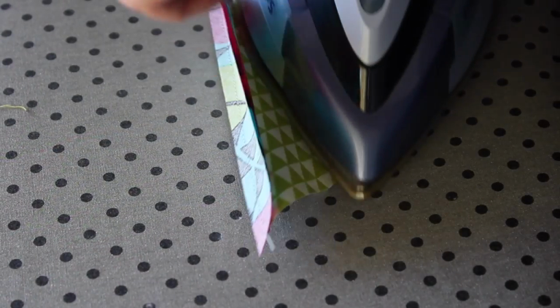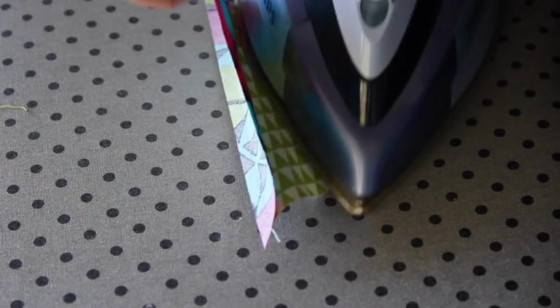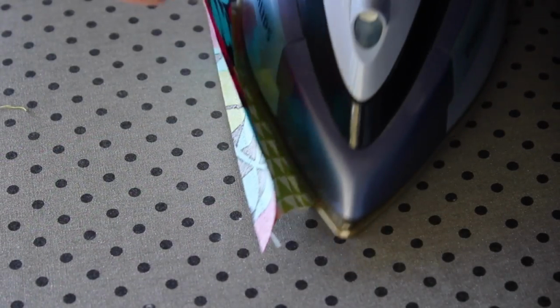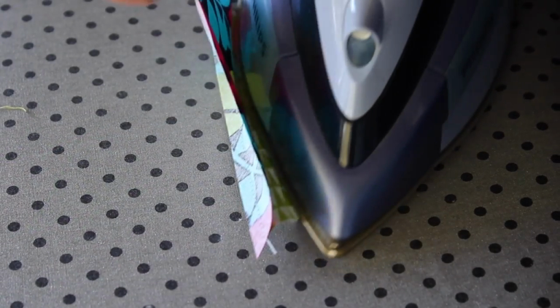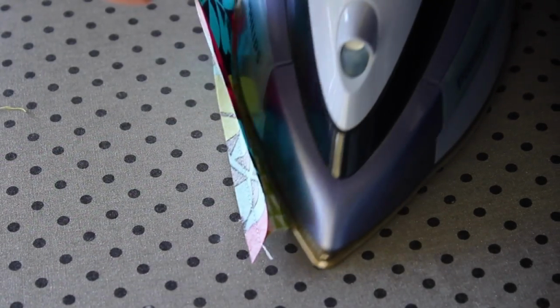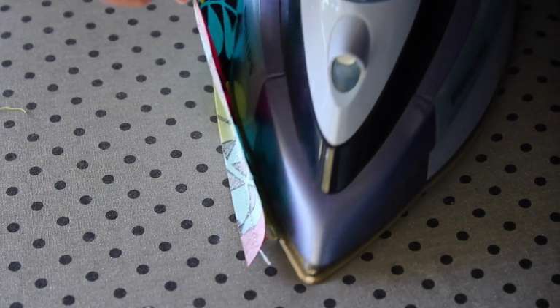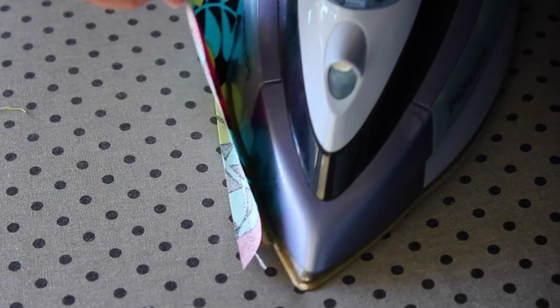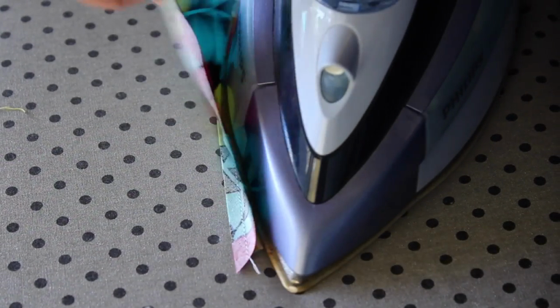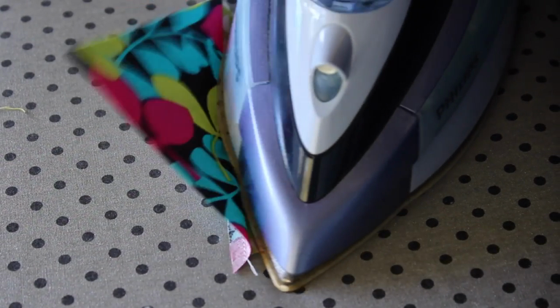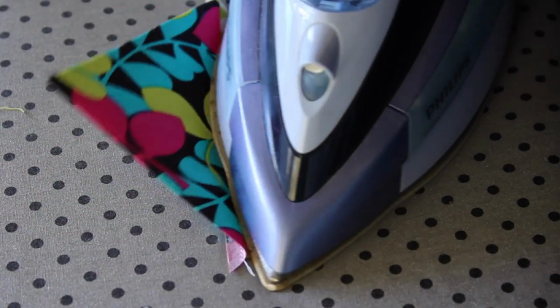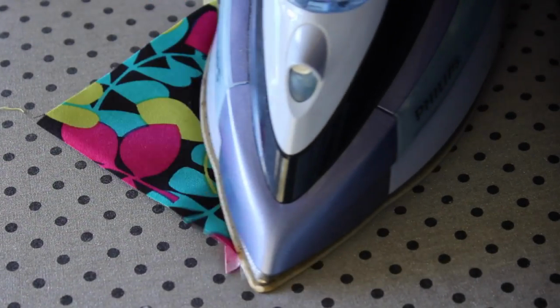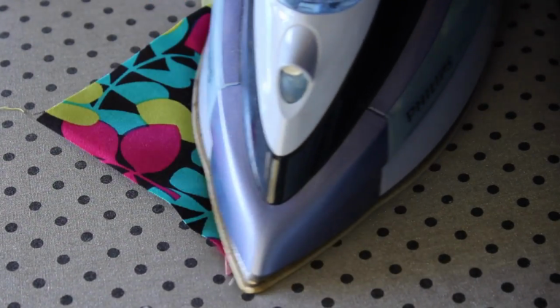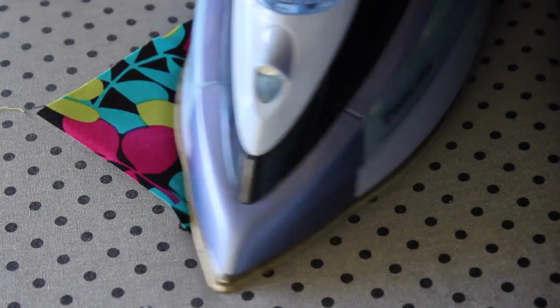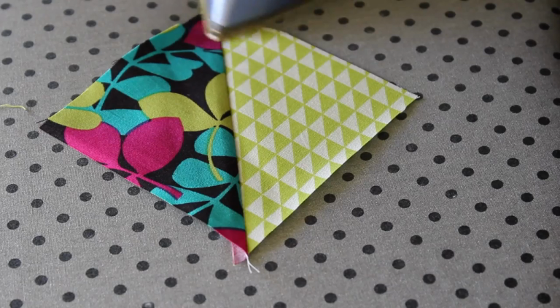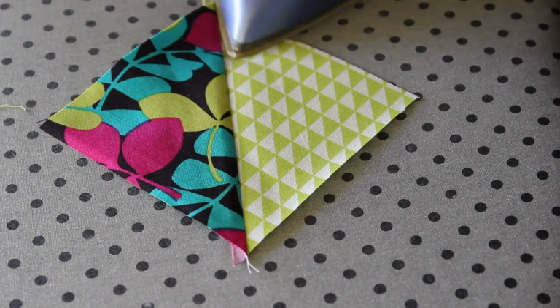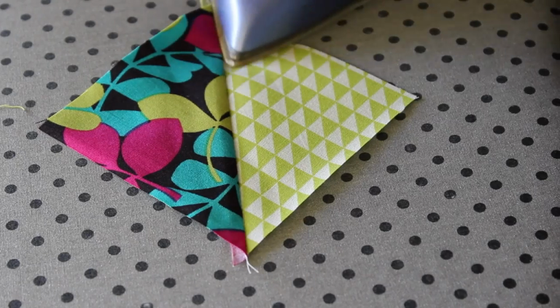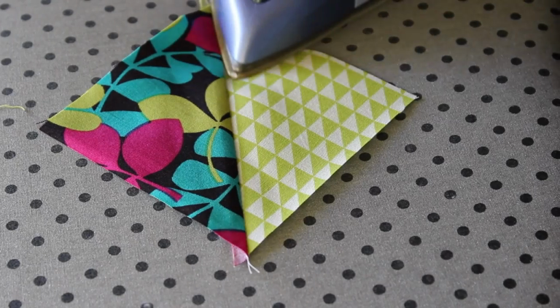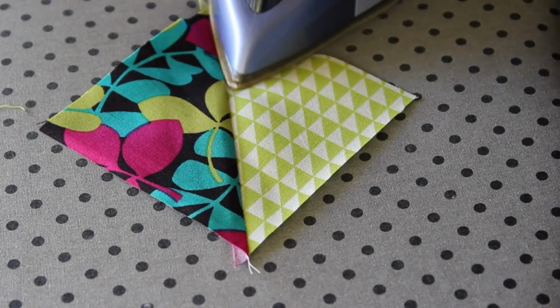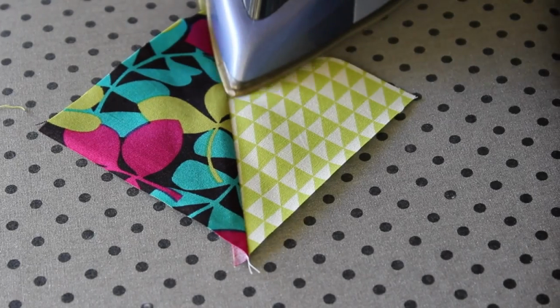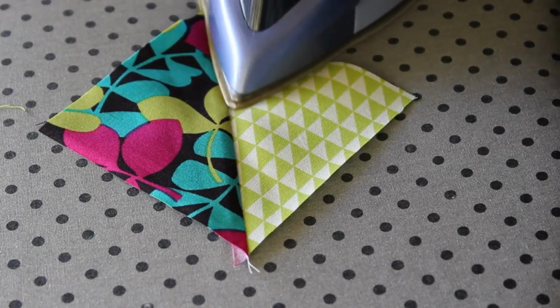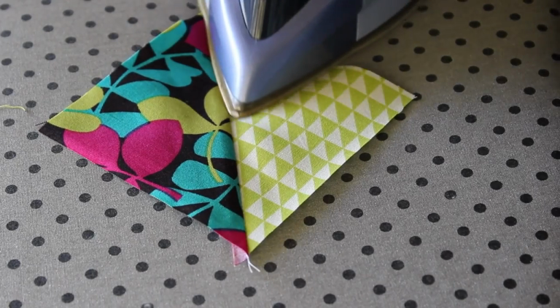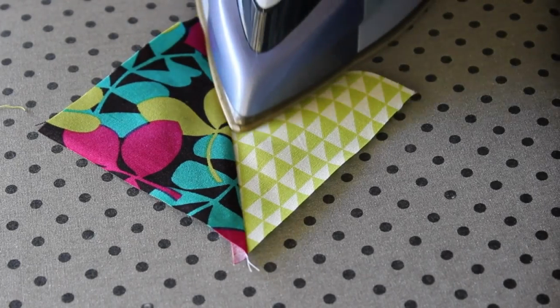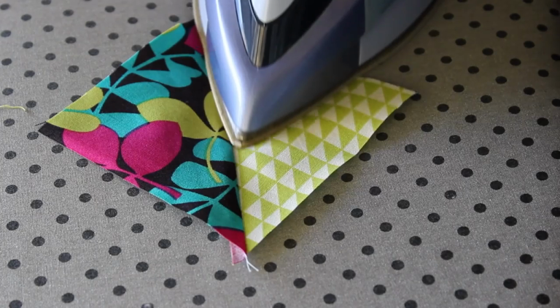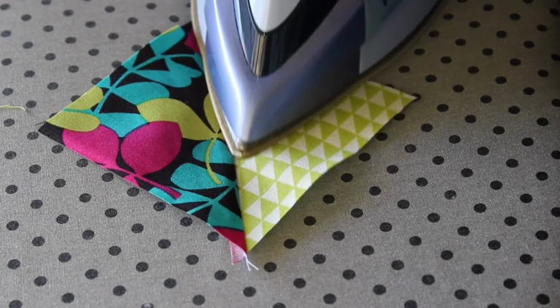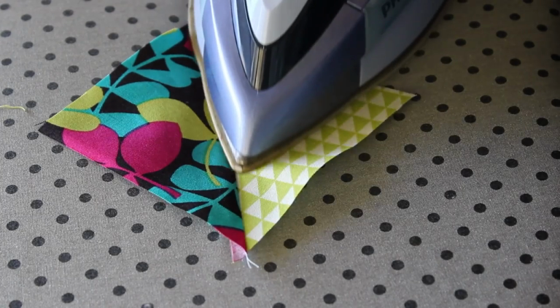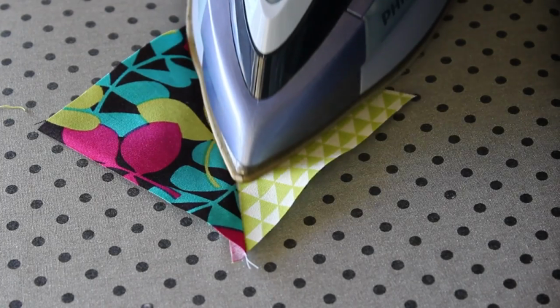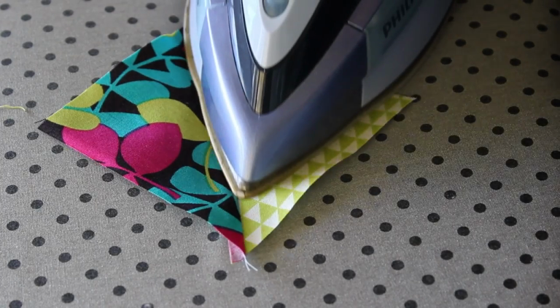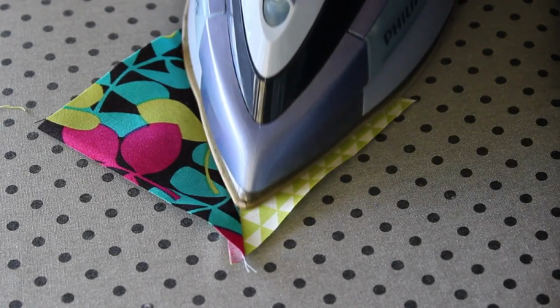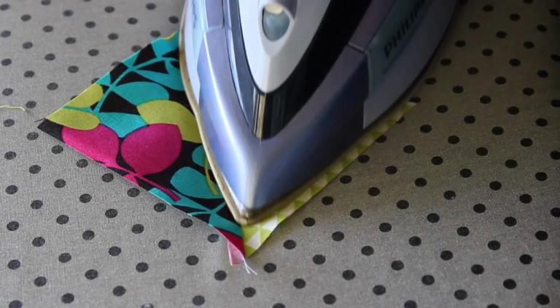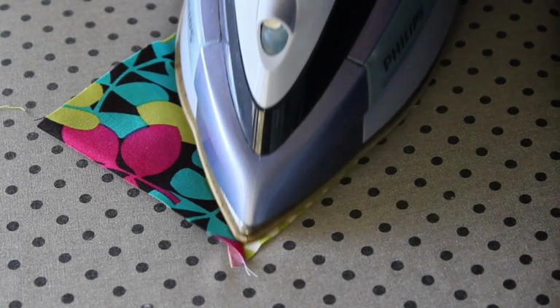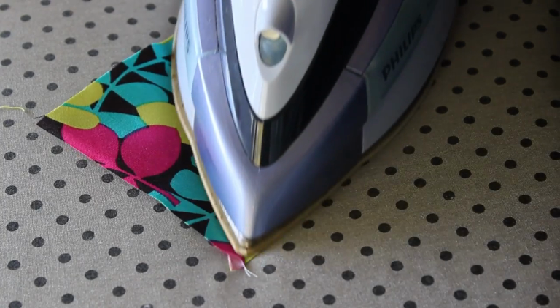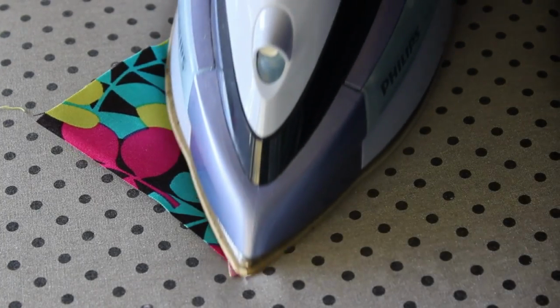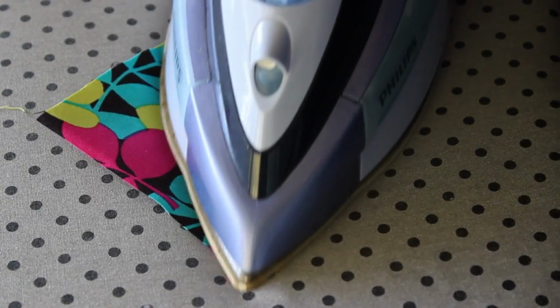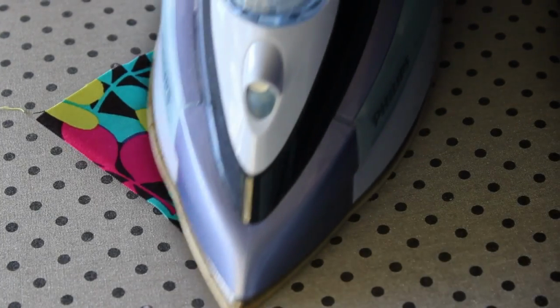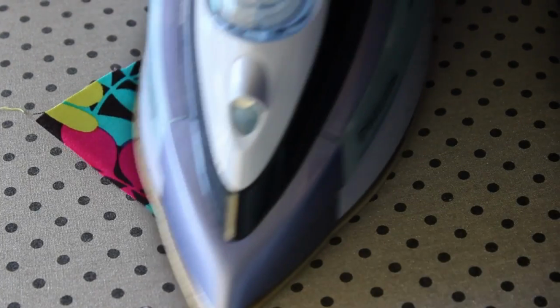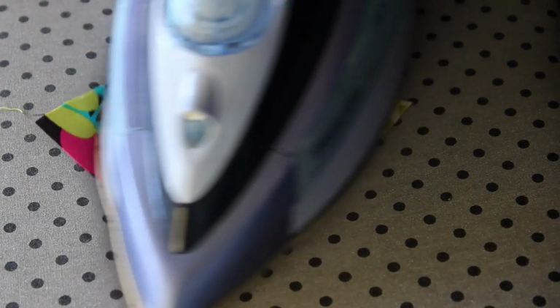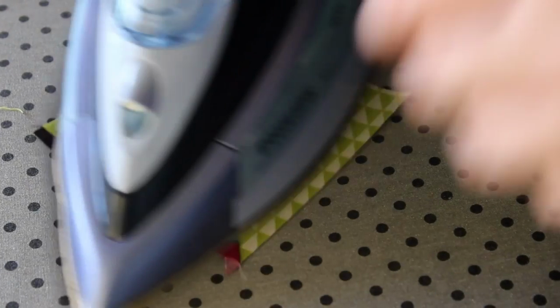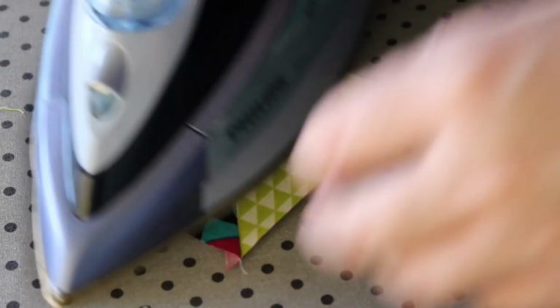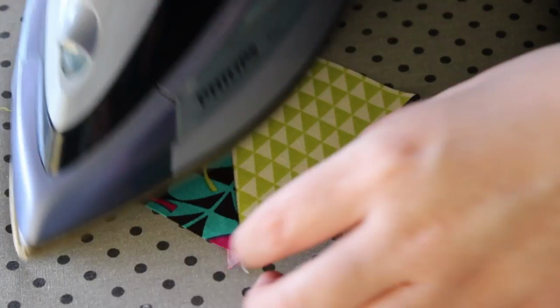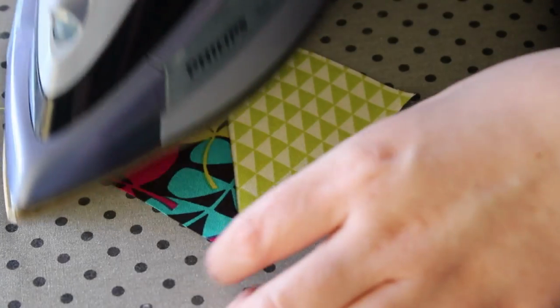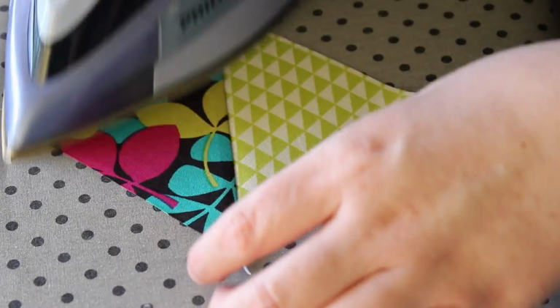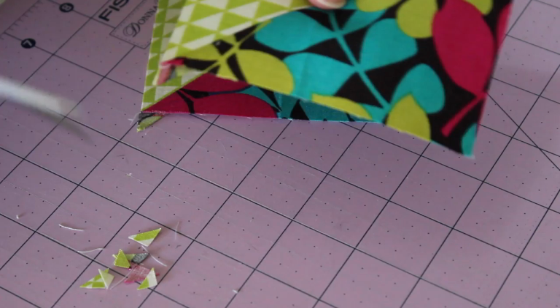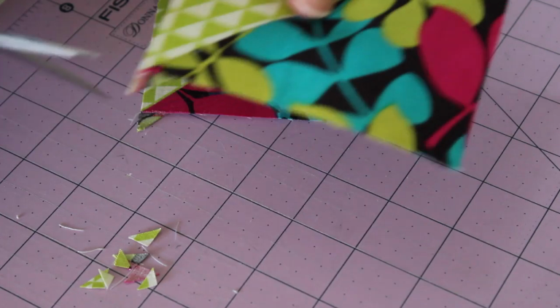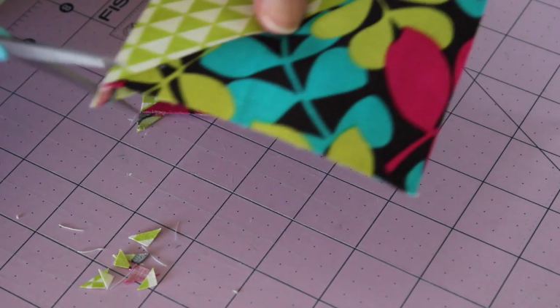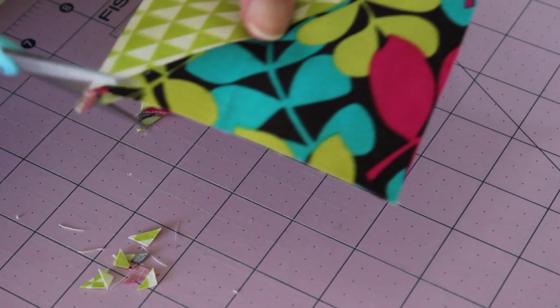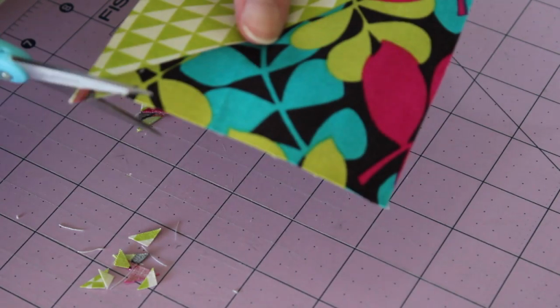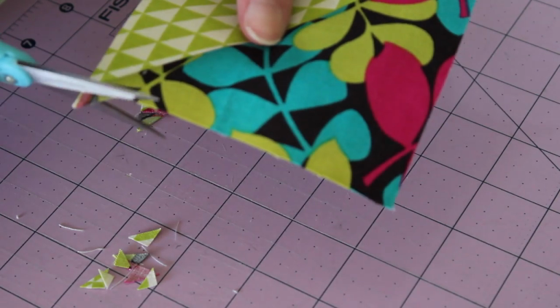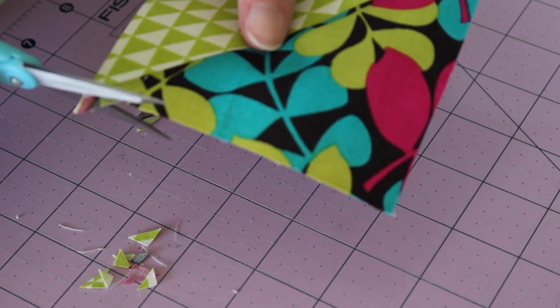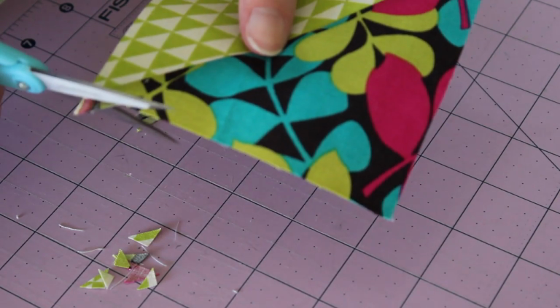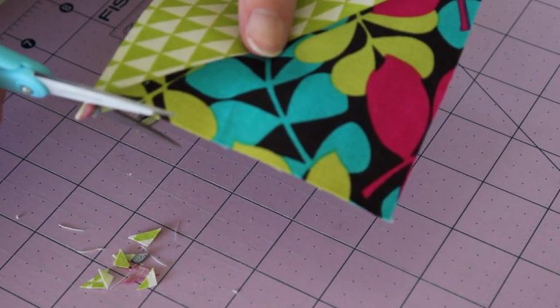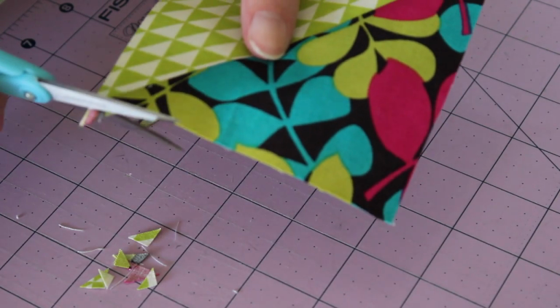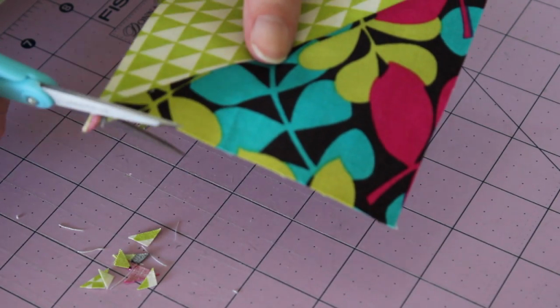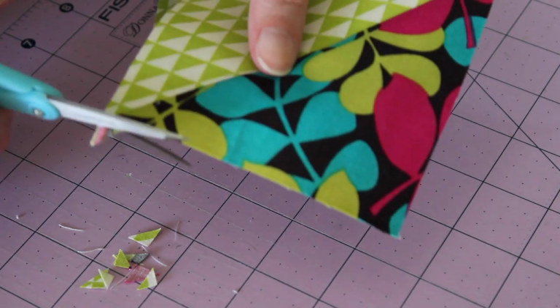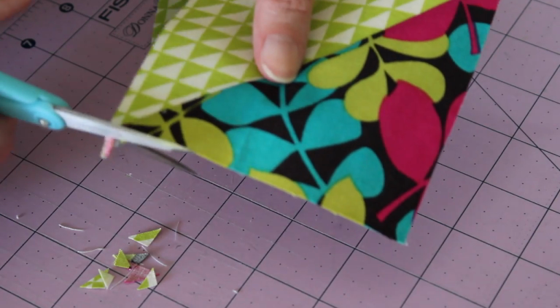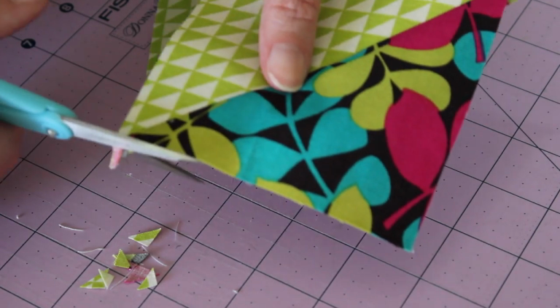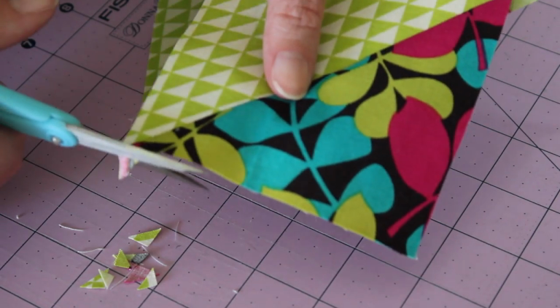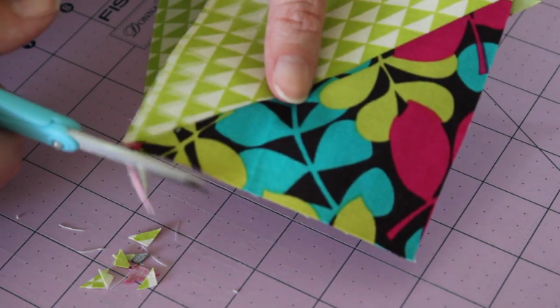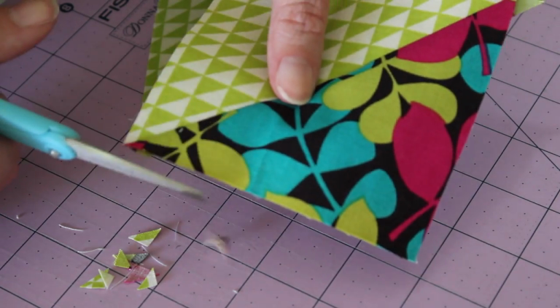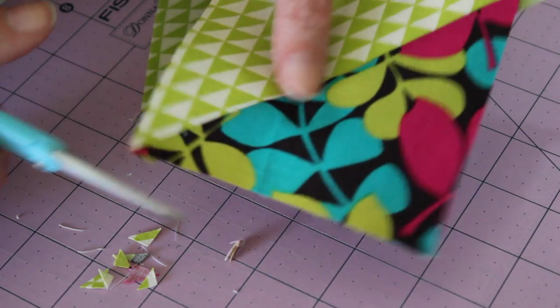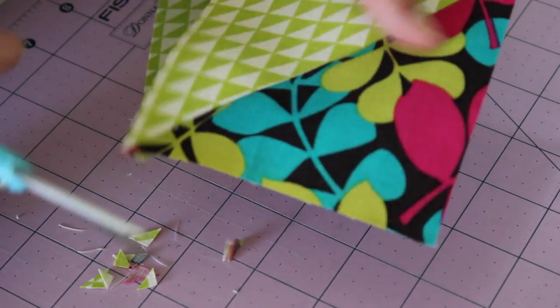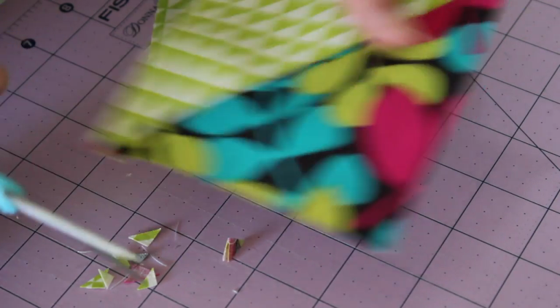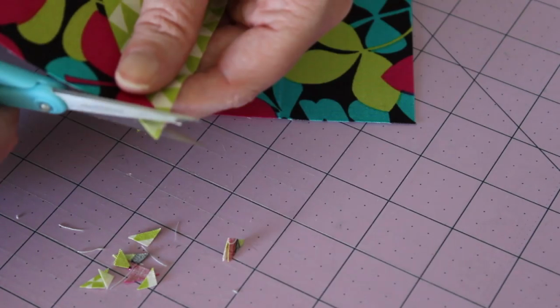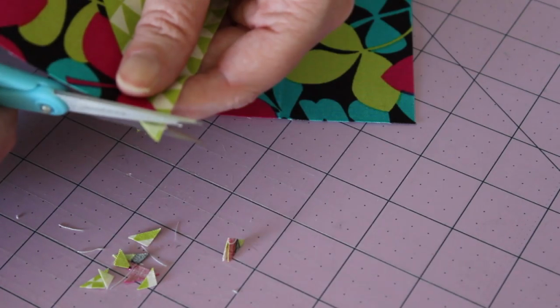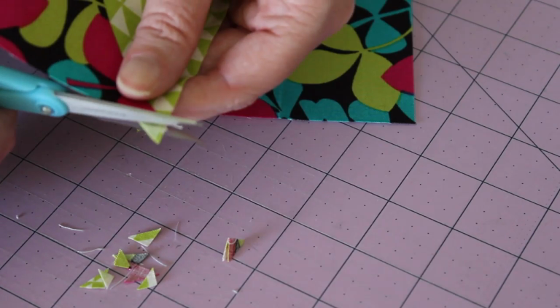Press each of the units open with a hot steamy iron and then snip off the dog ears from each corner.